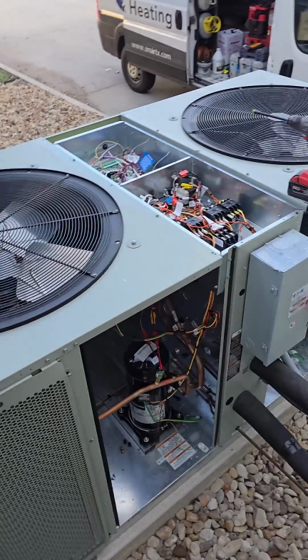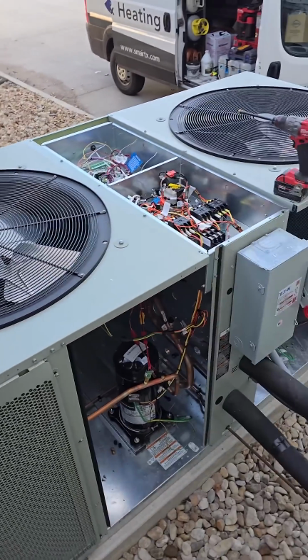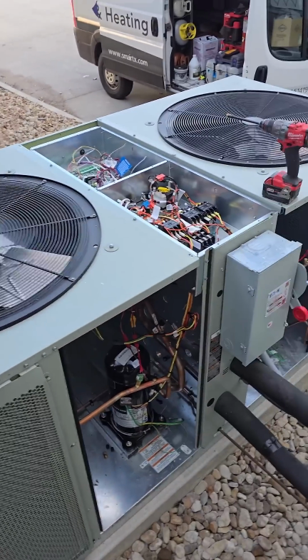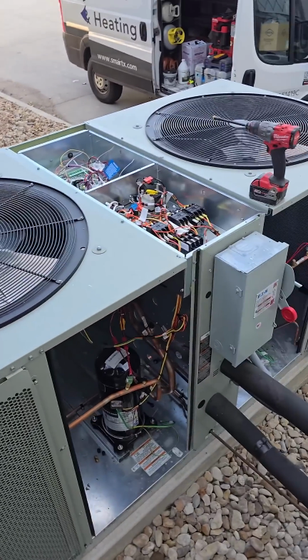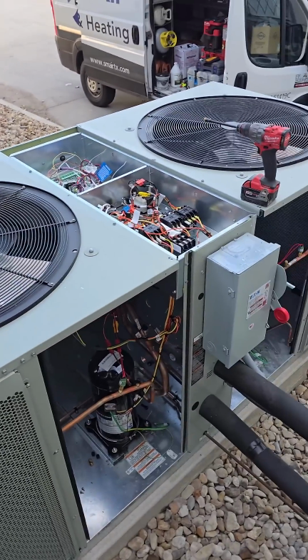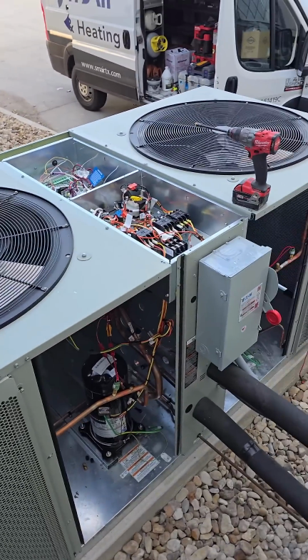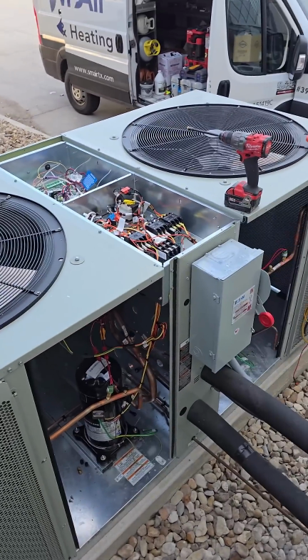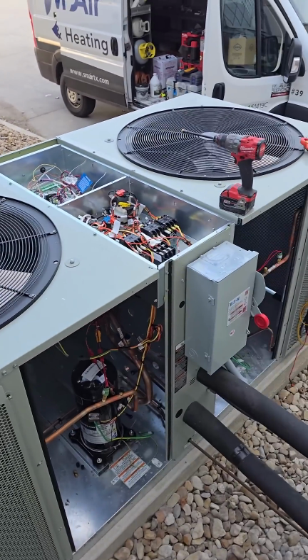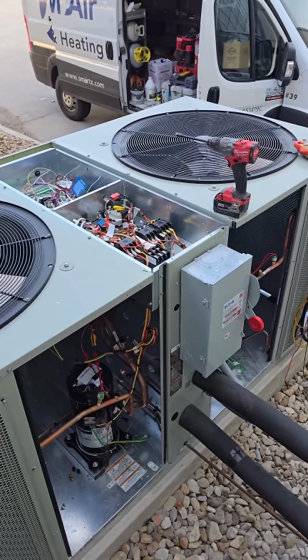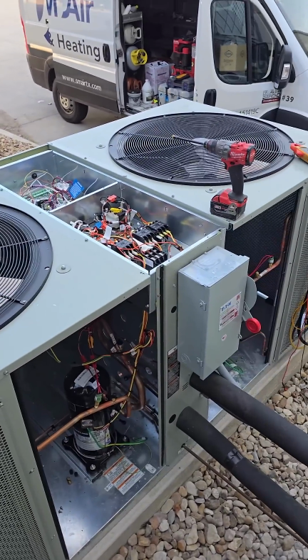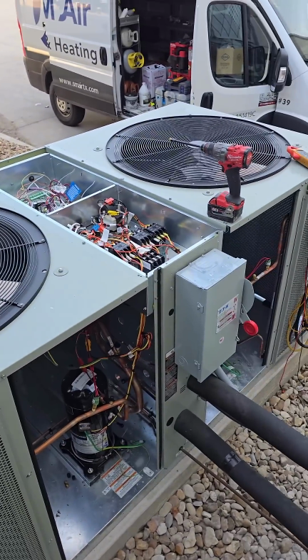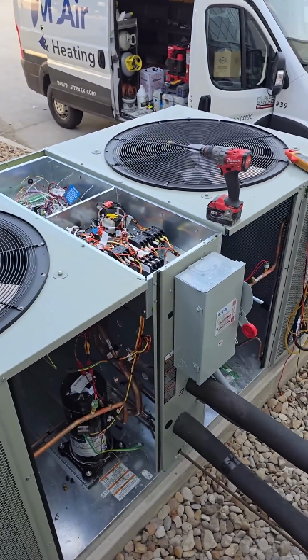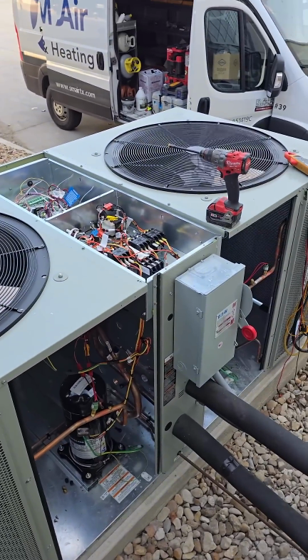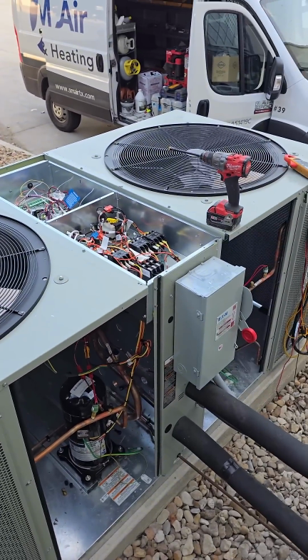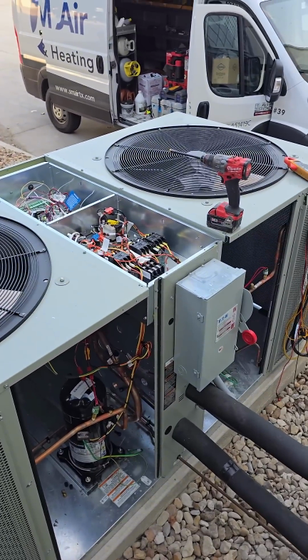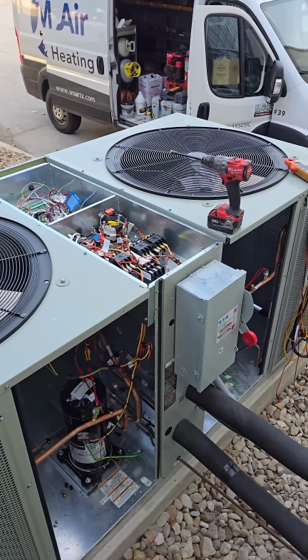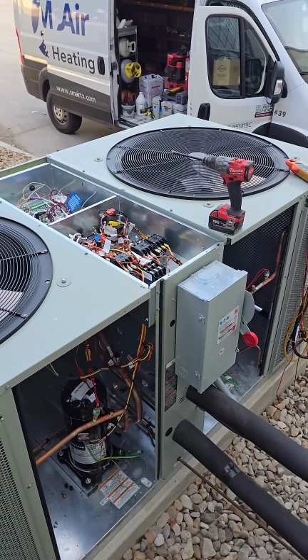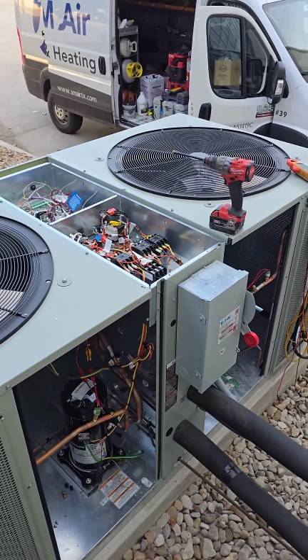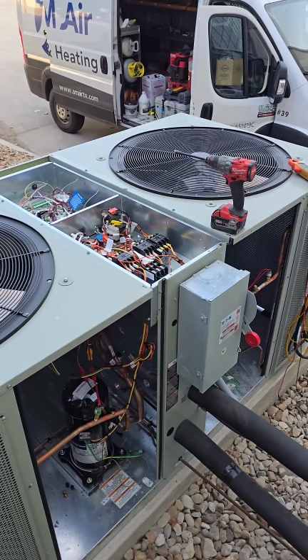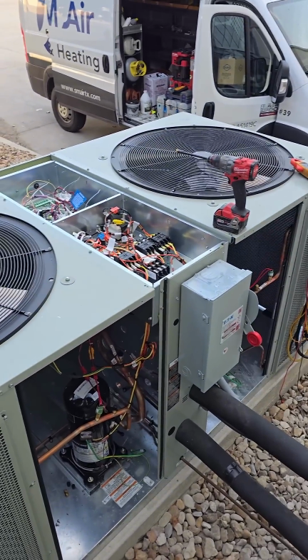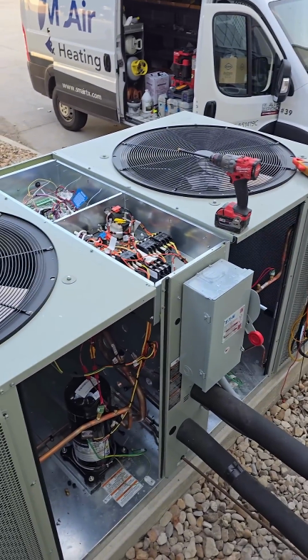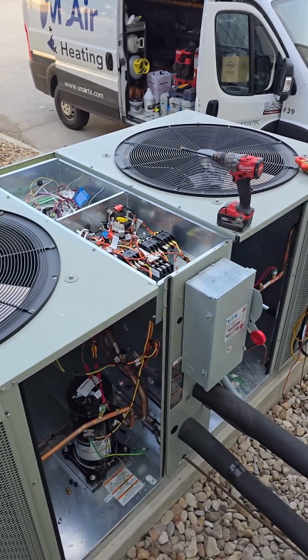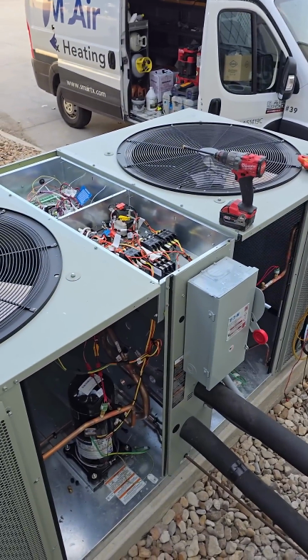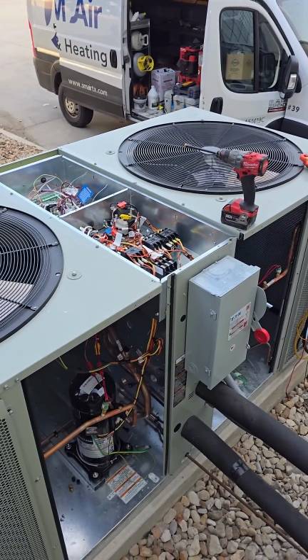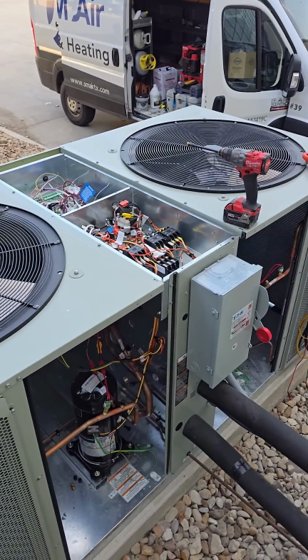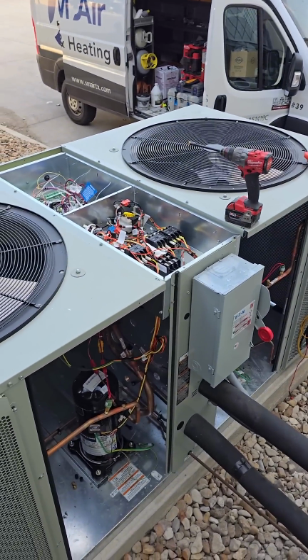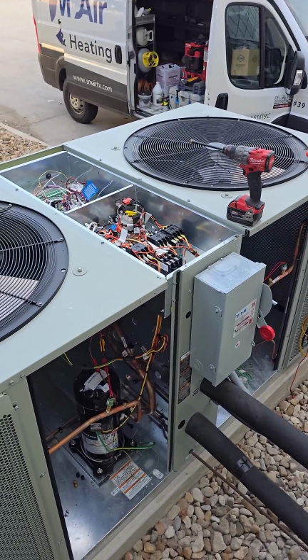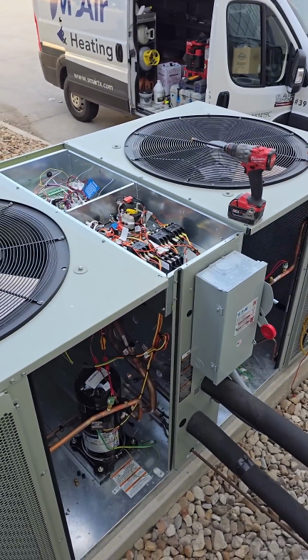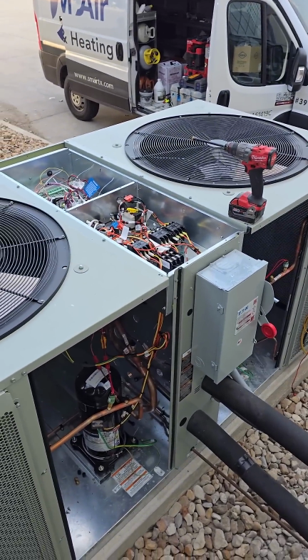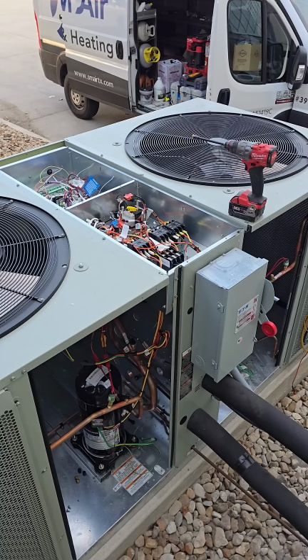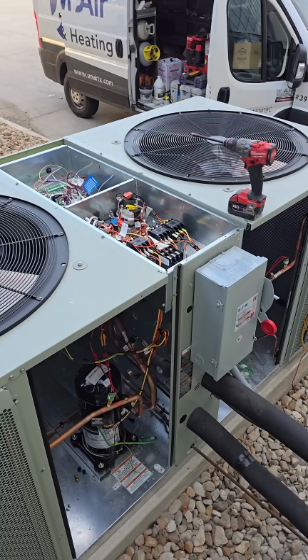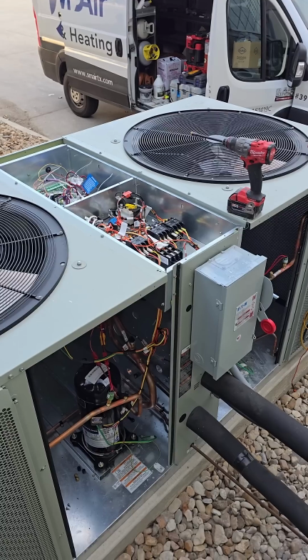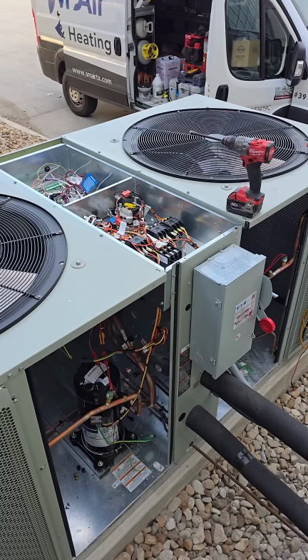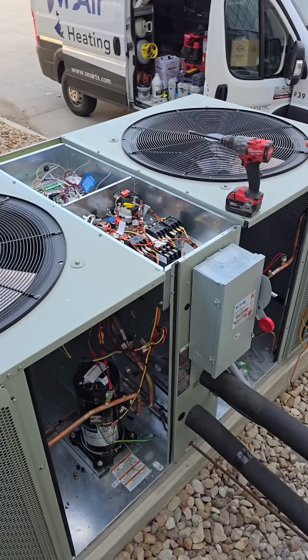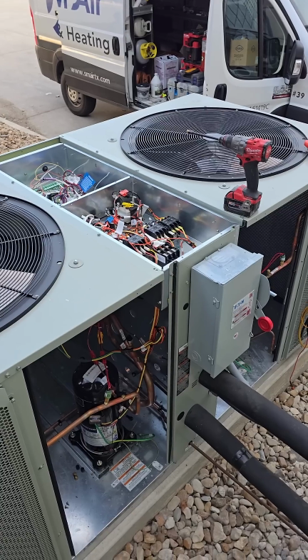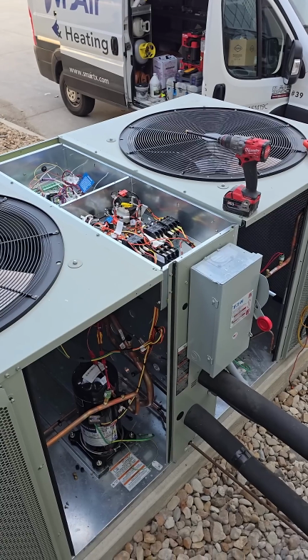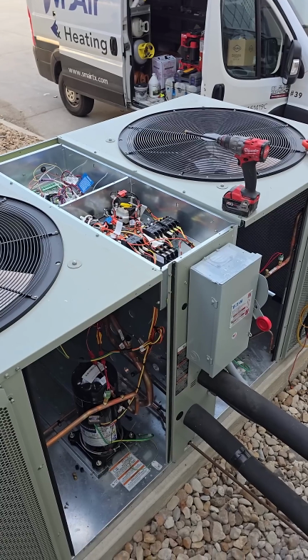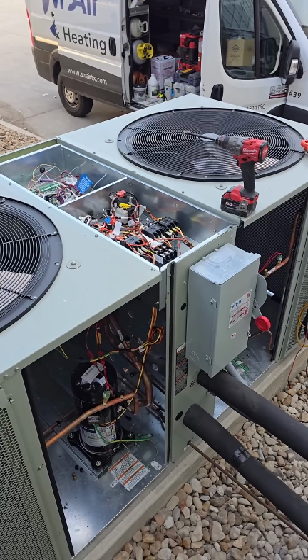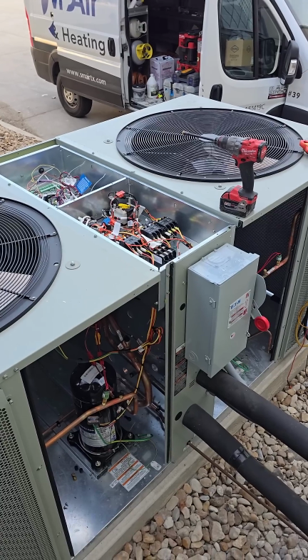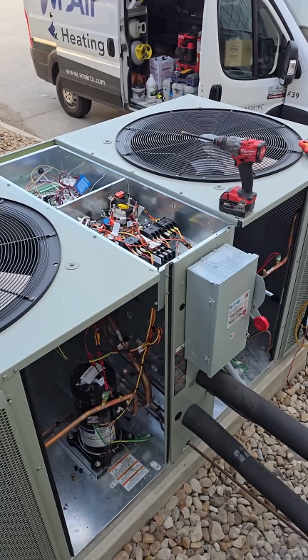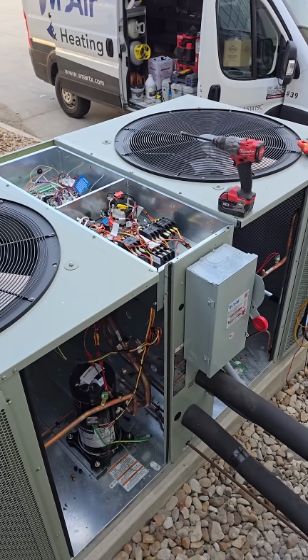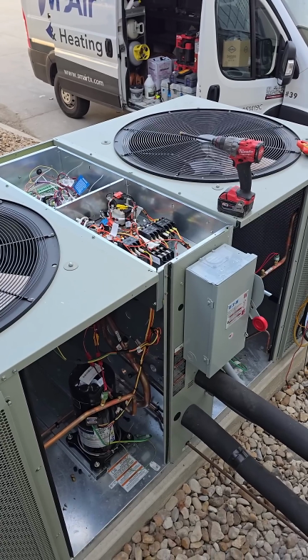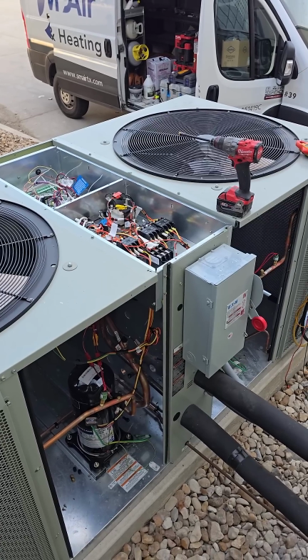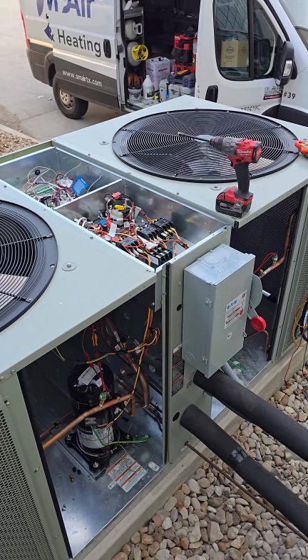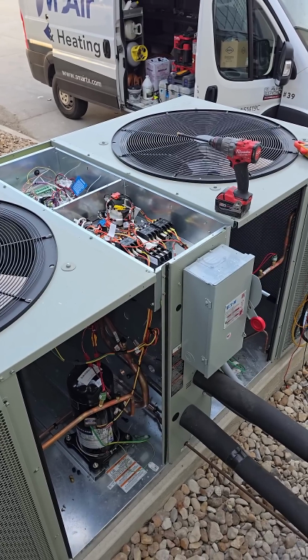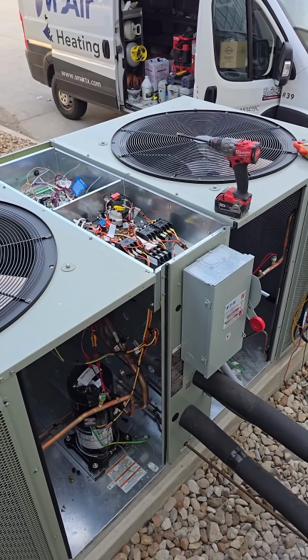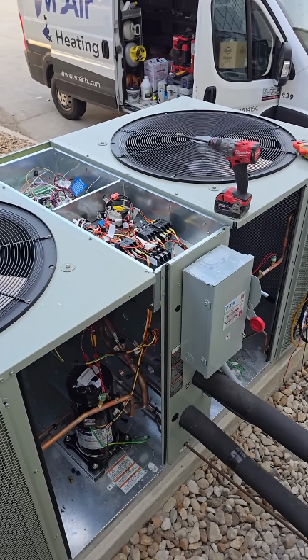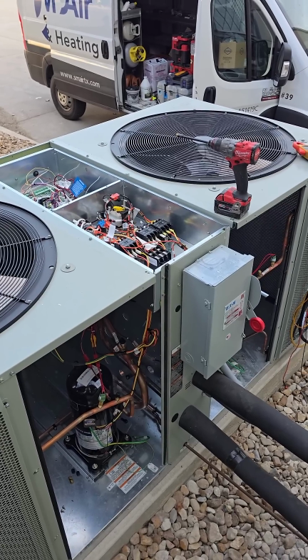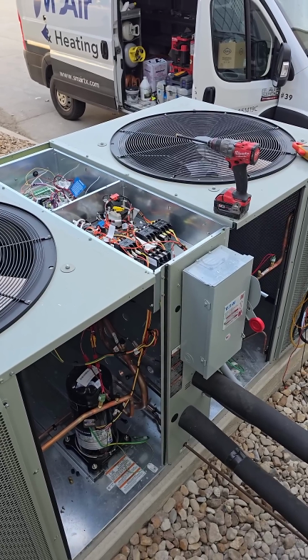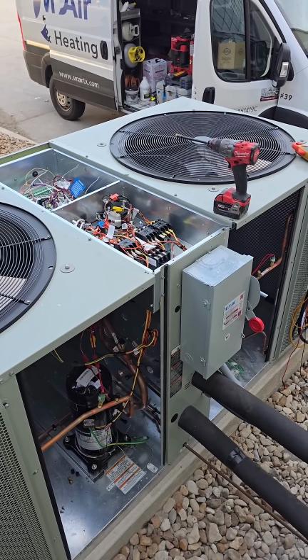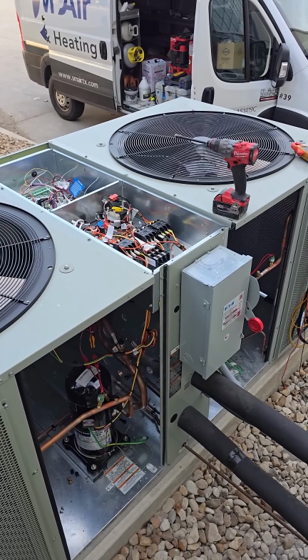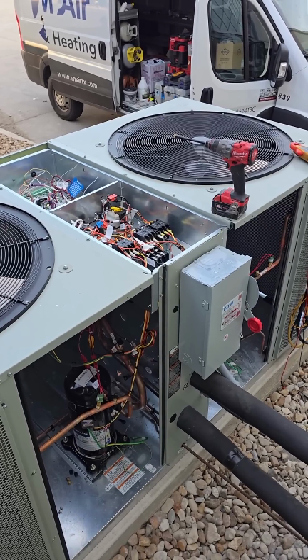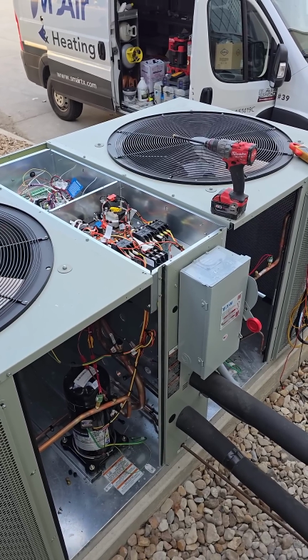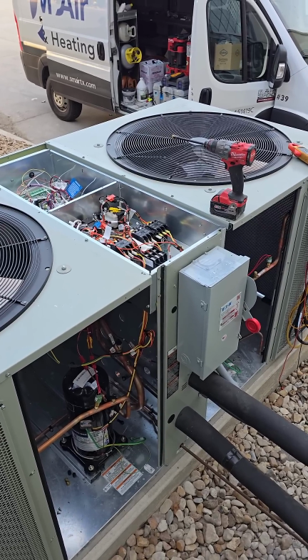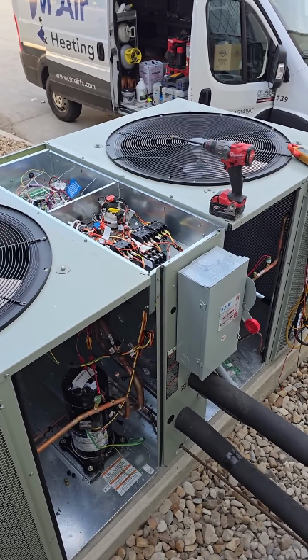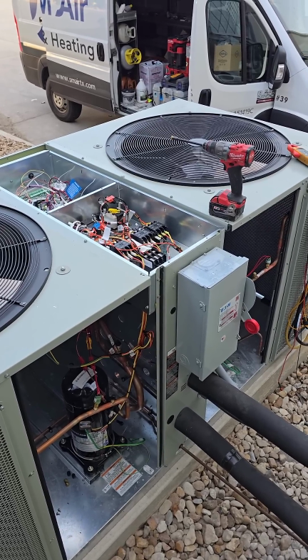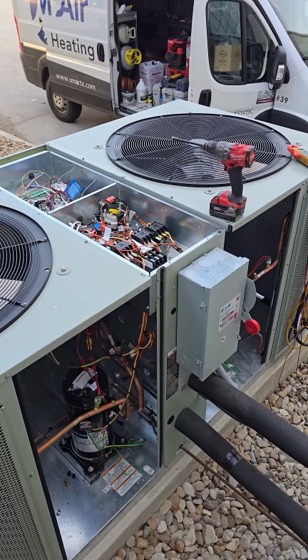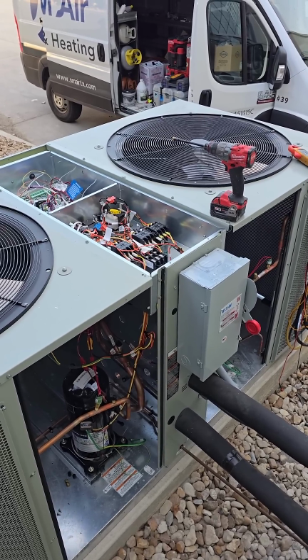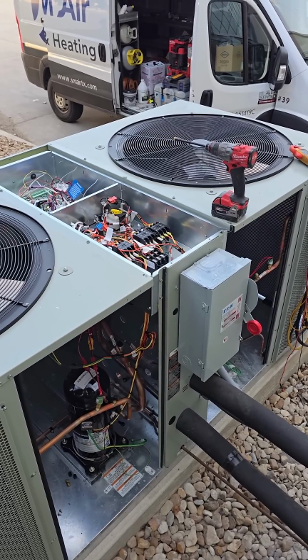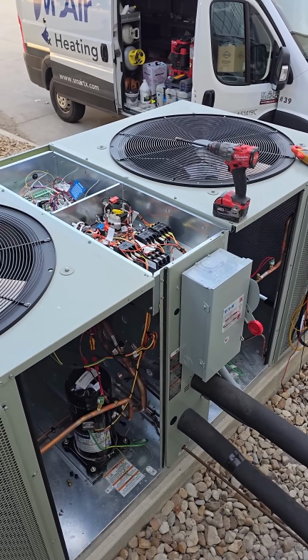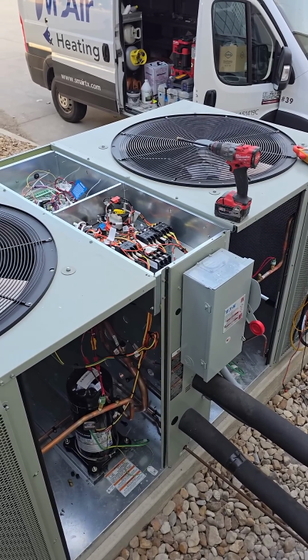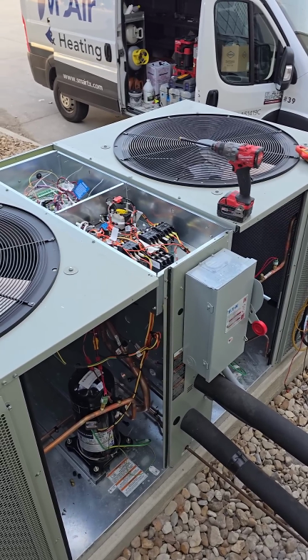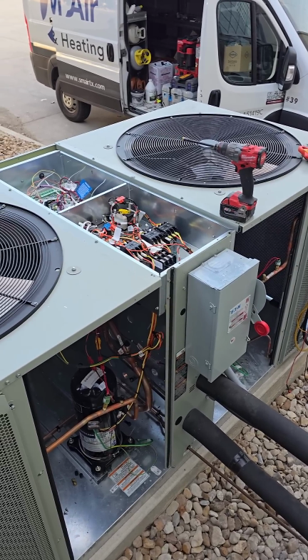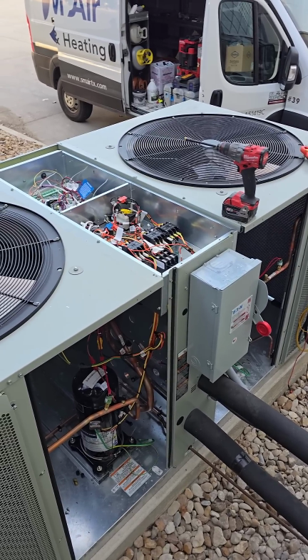Same thing though, basically — same basic concept, larger scale, a little bit different controls on how it runs through Trane Symbio.